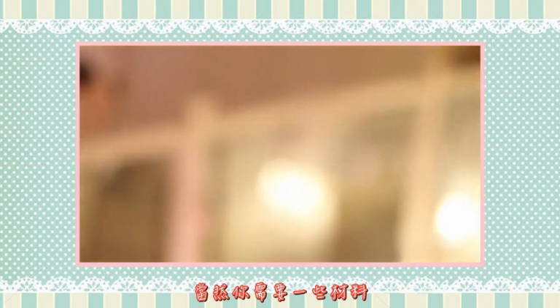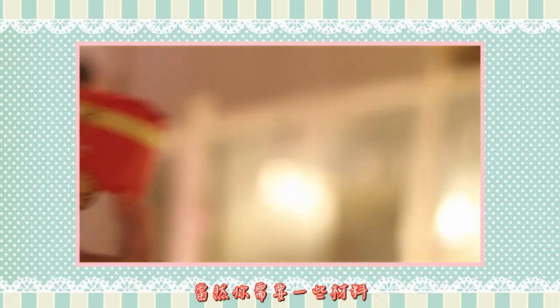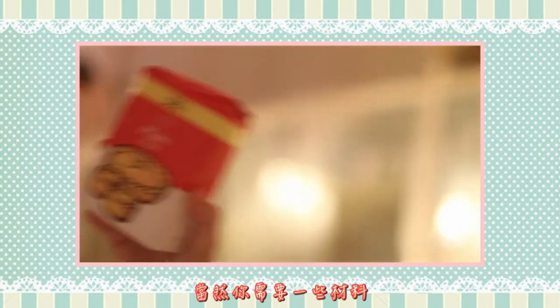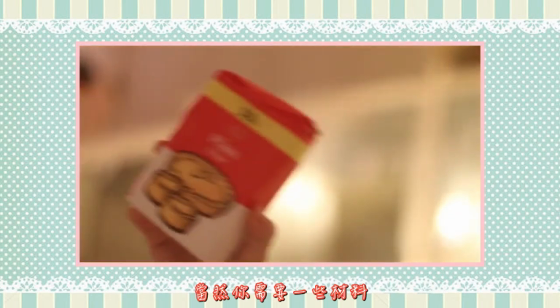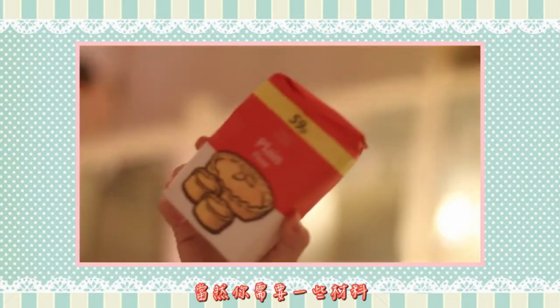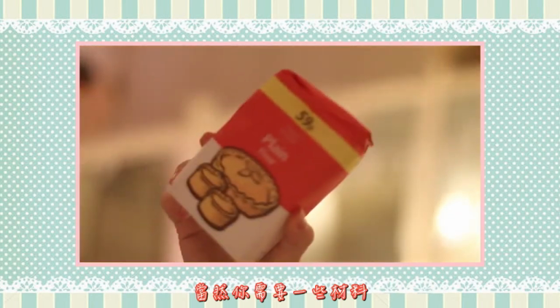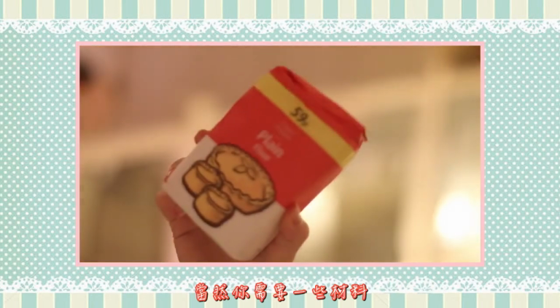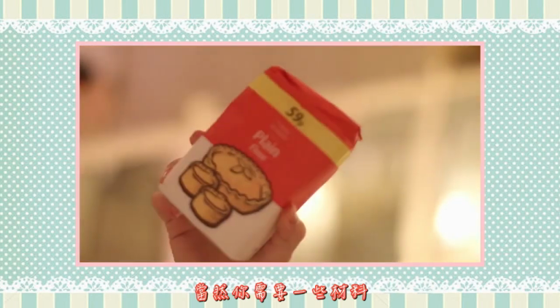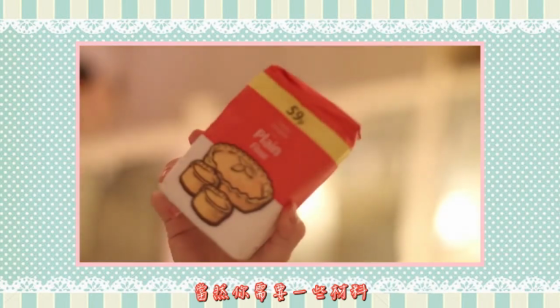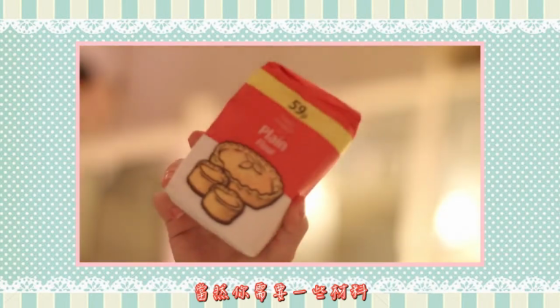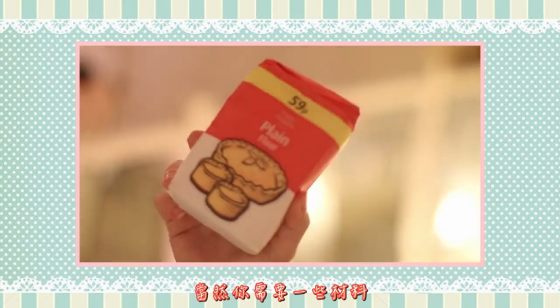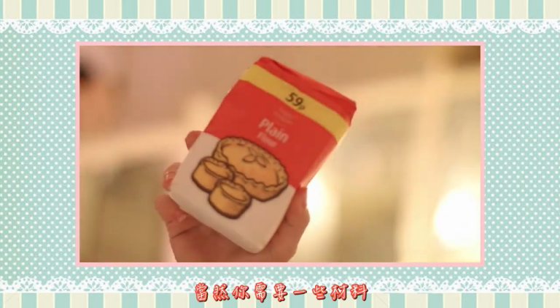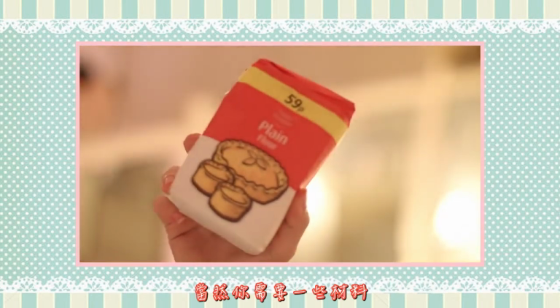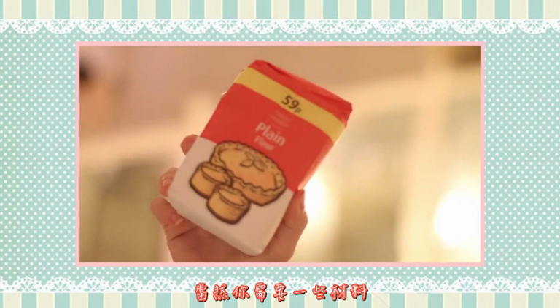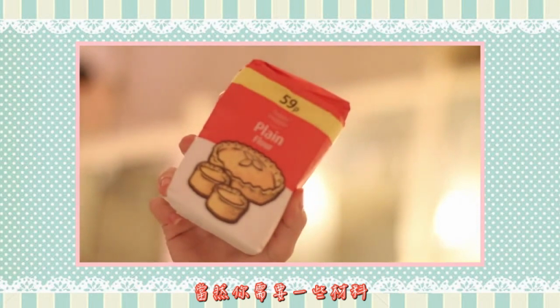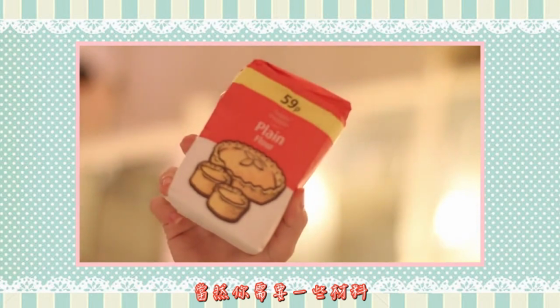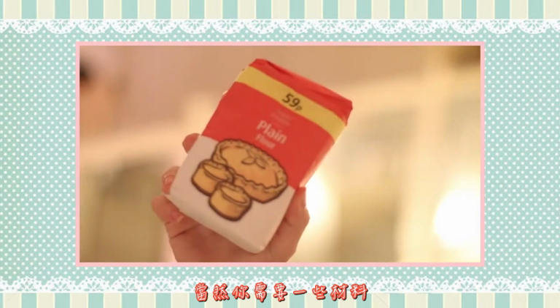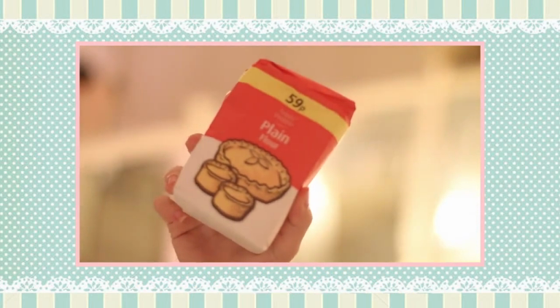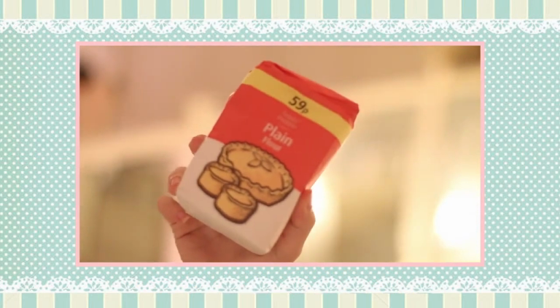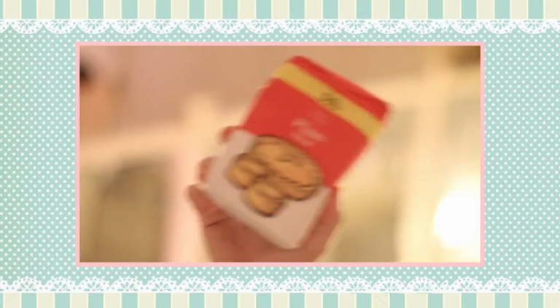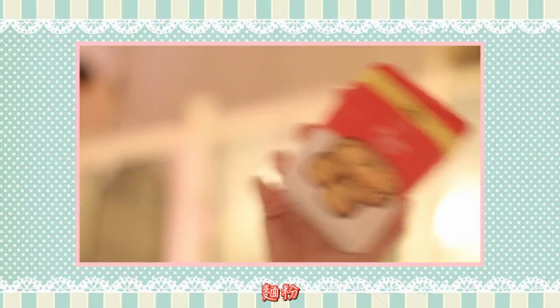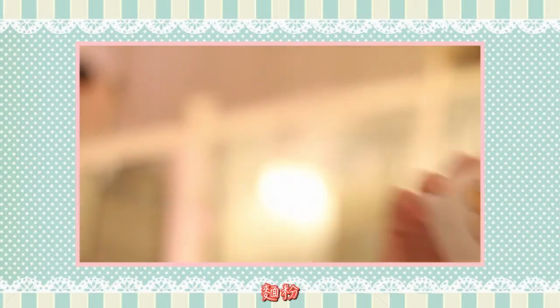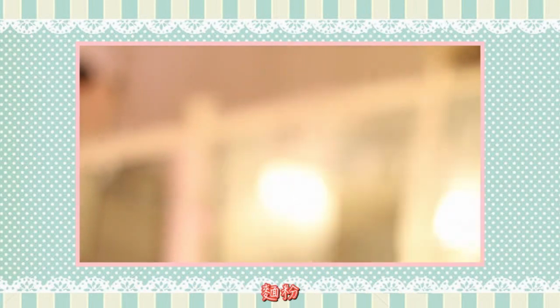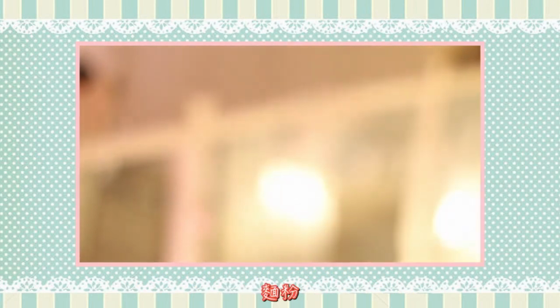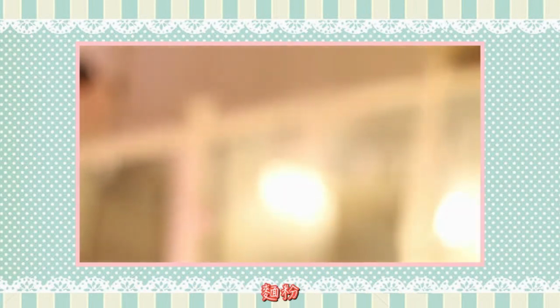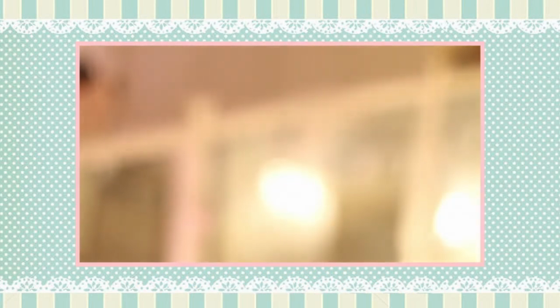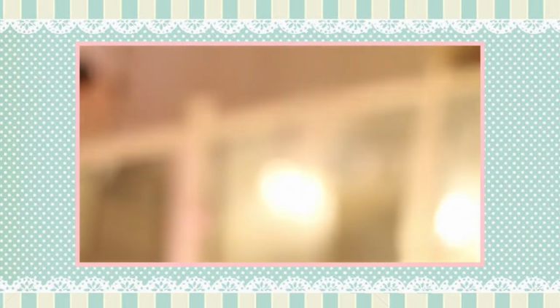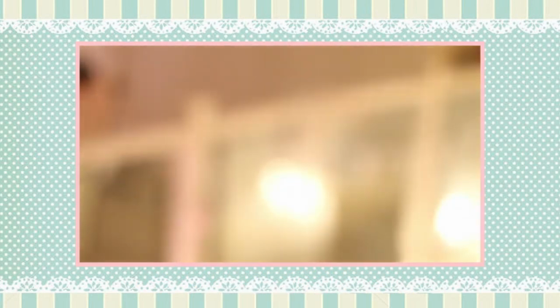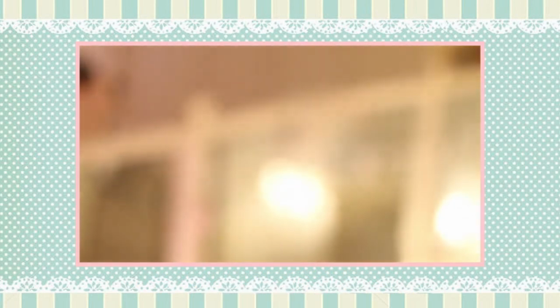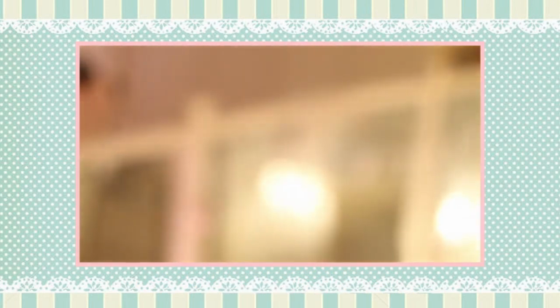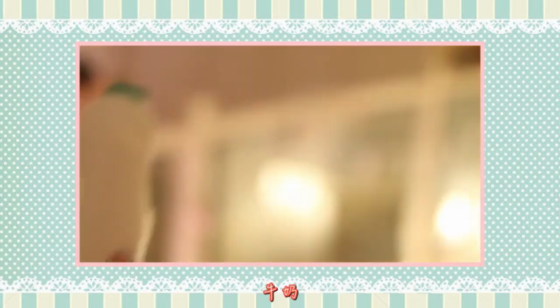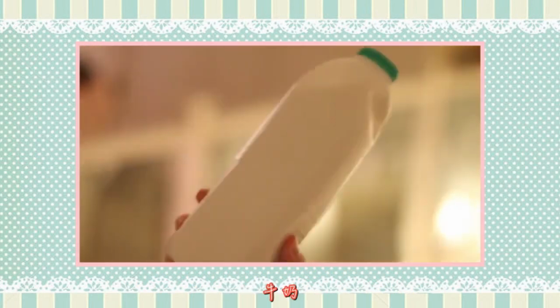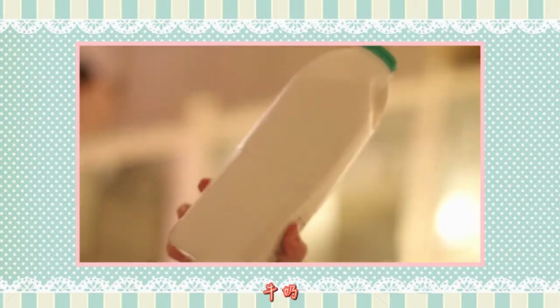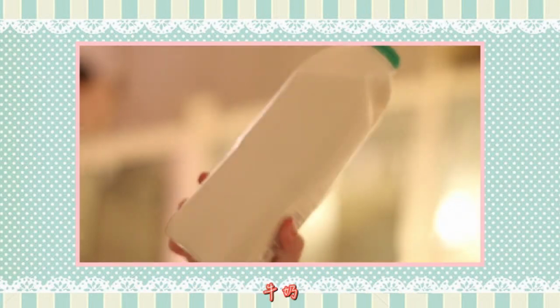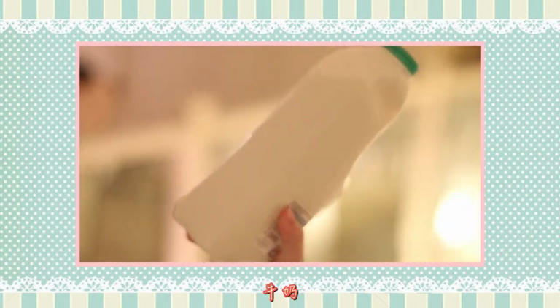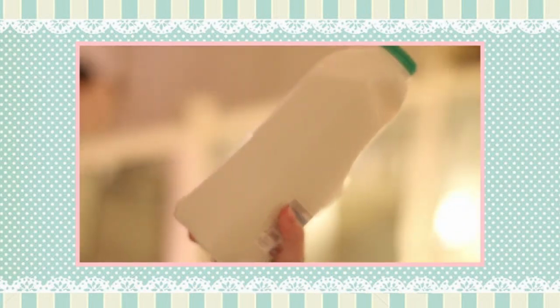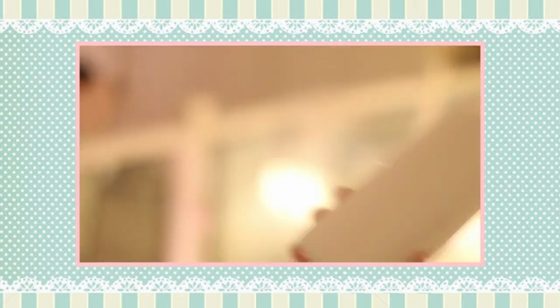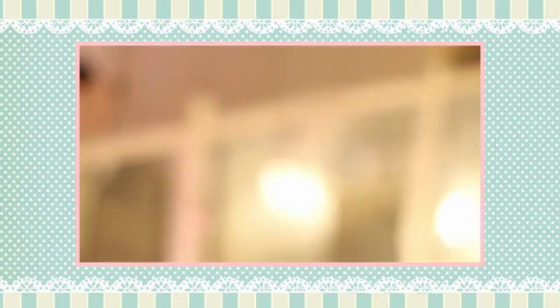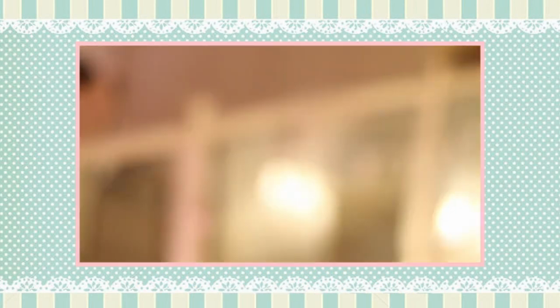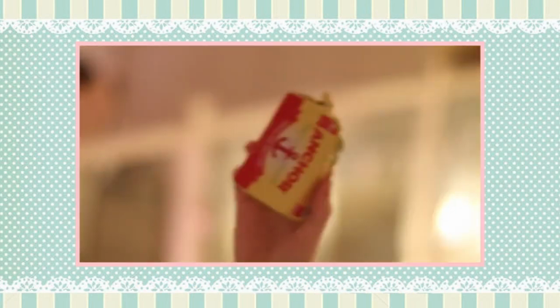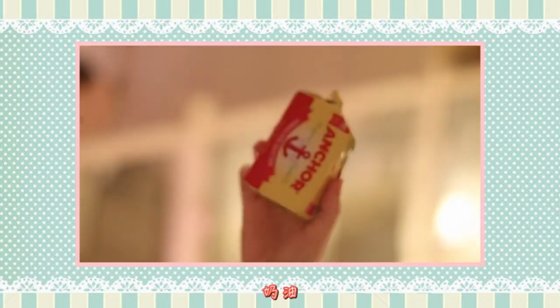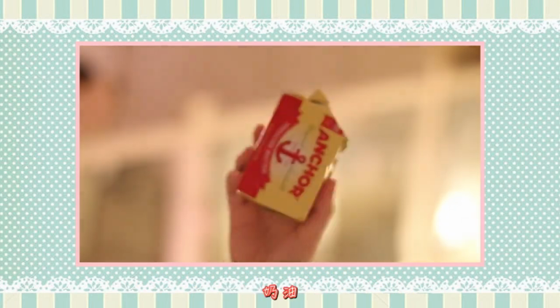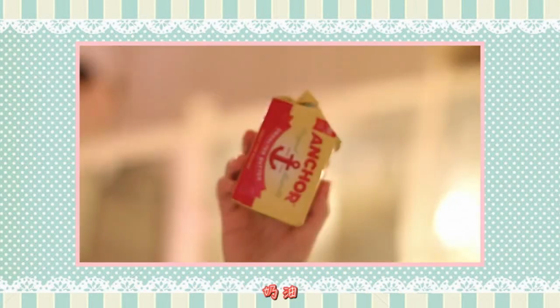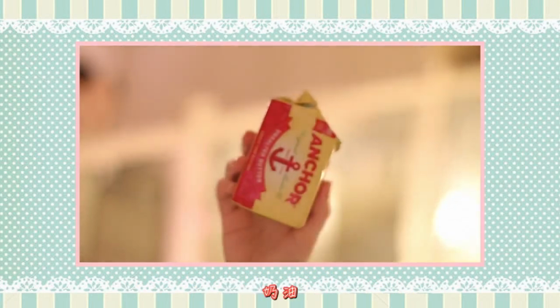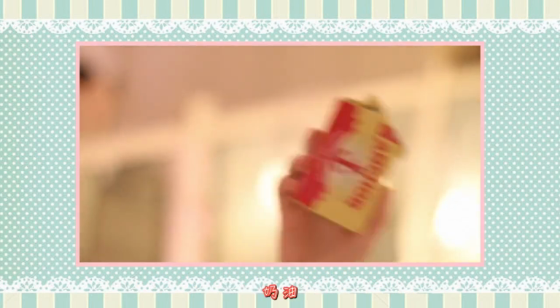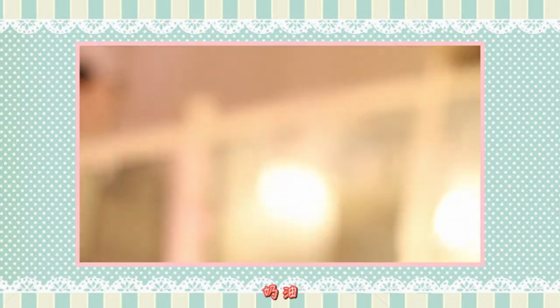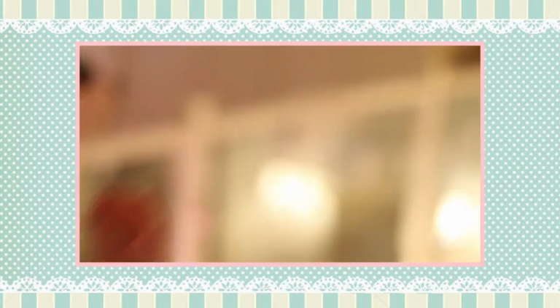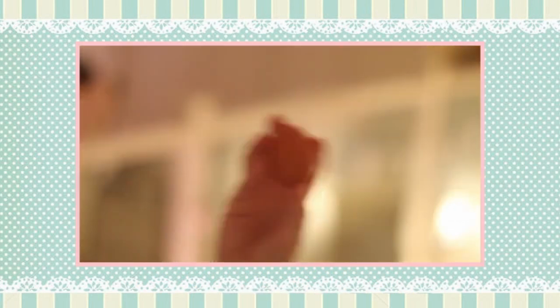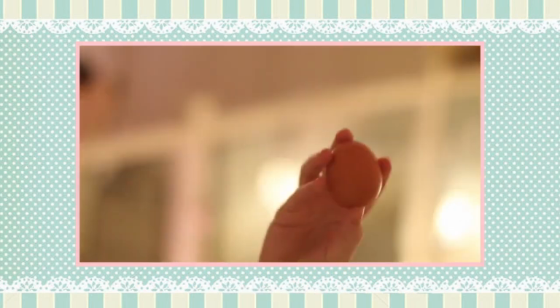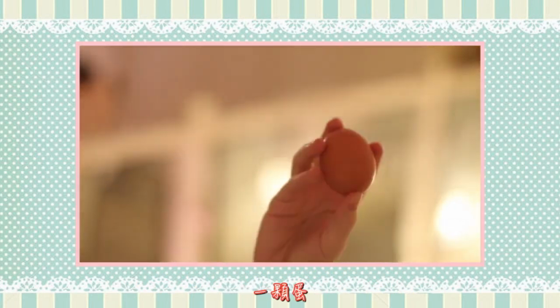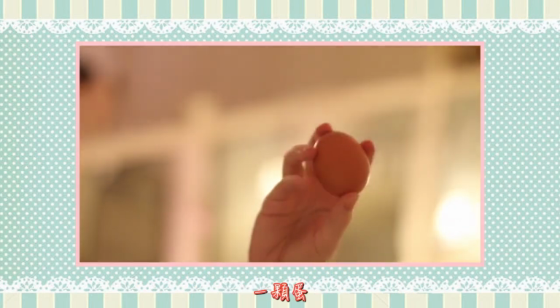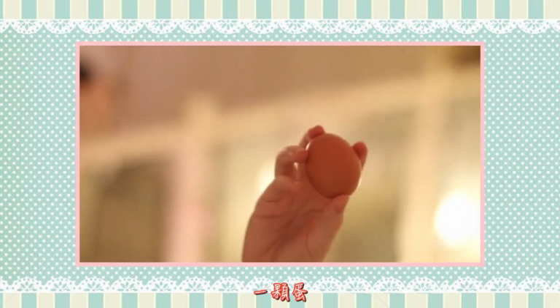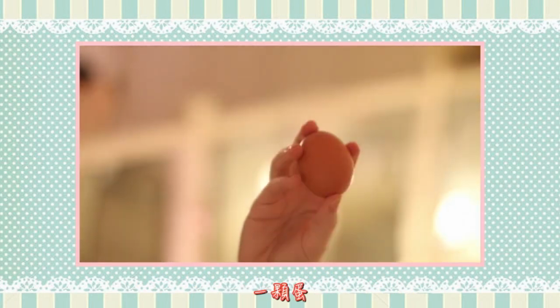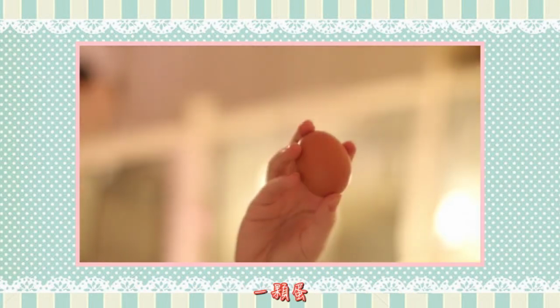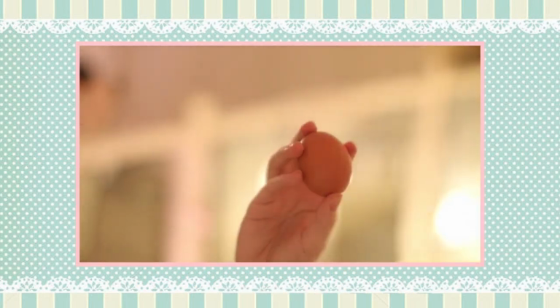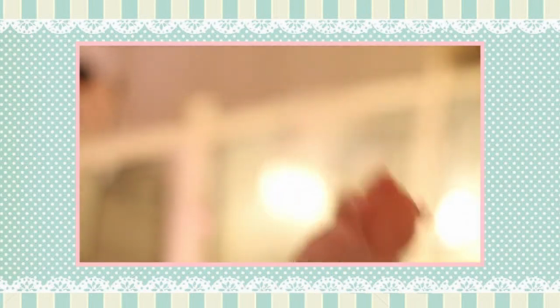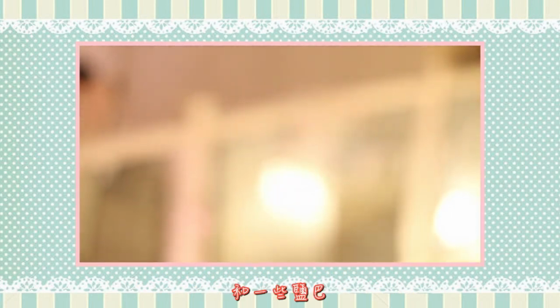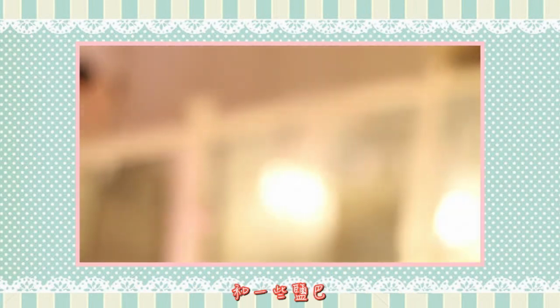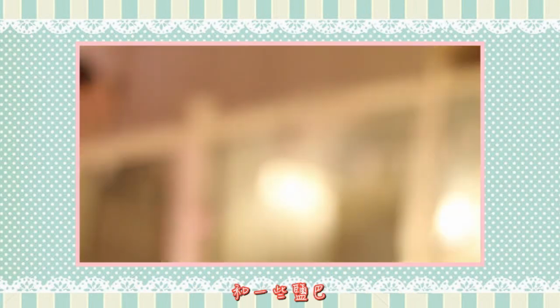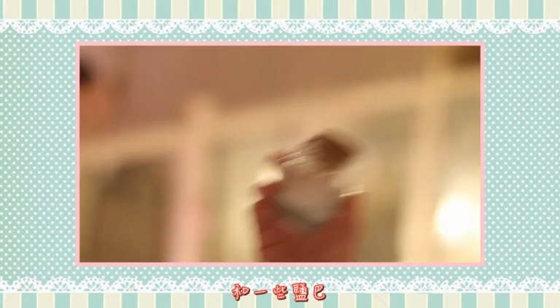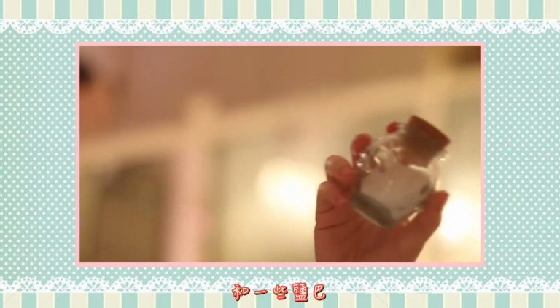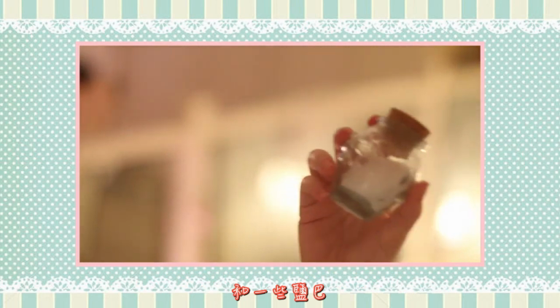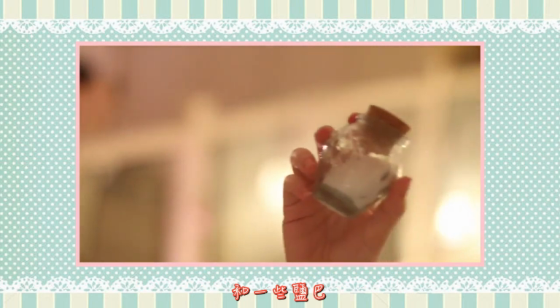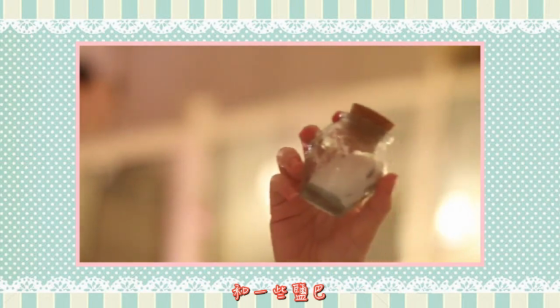Of course you will need some ingredients: flour, milk, butter, an egg, and some salt.